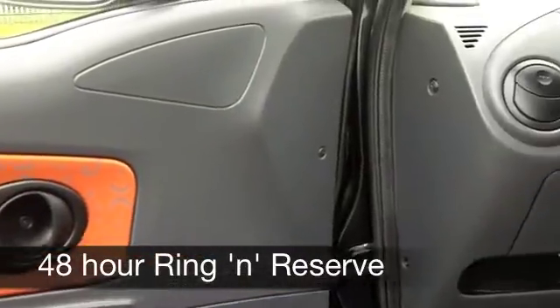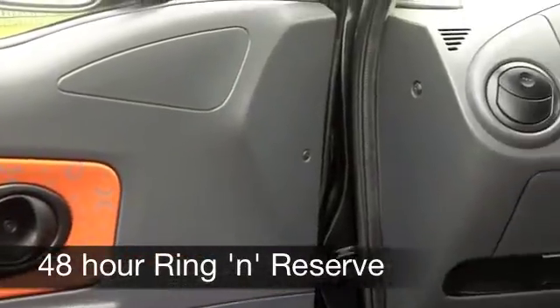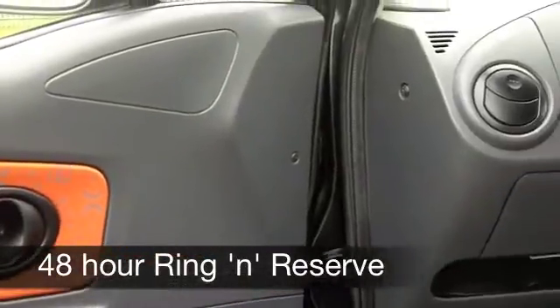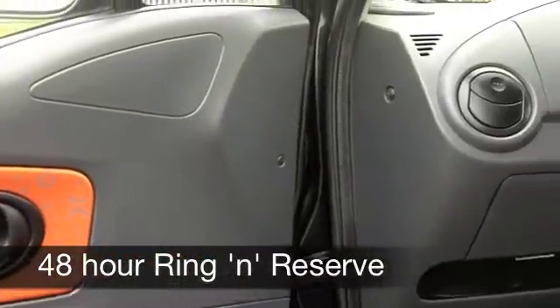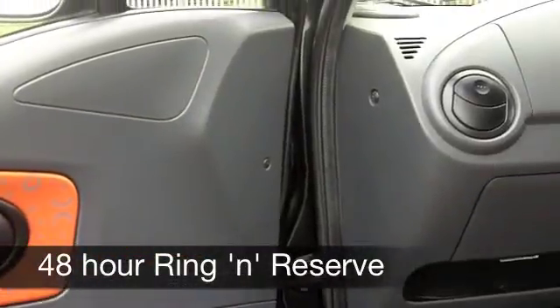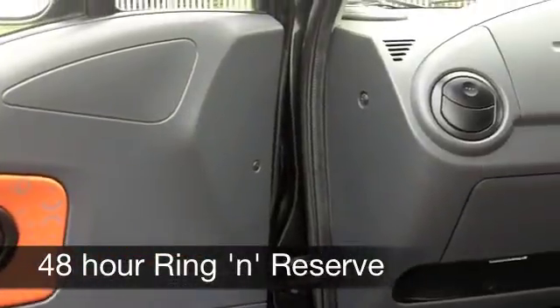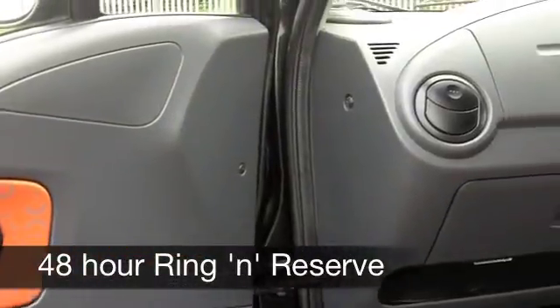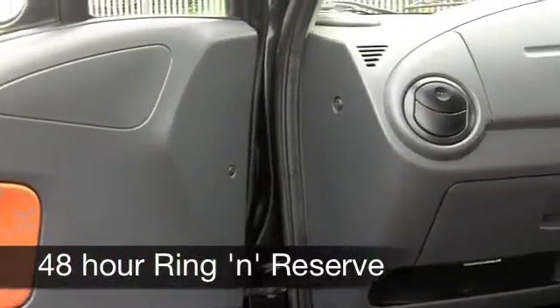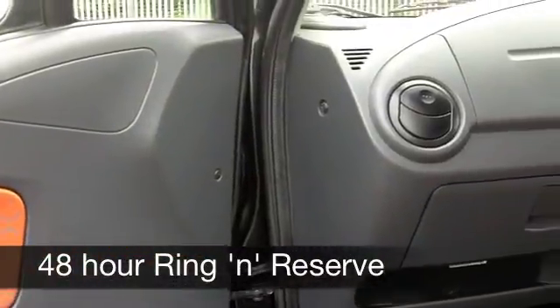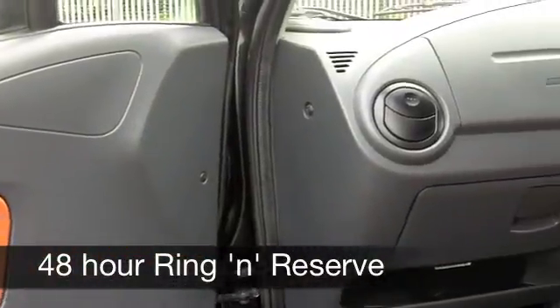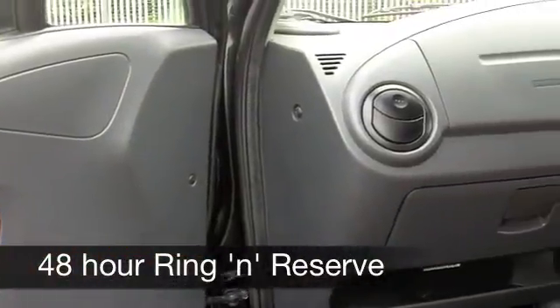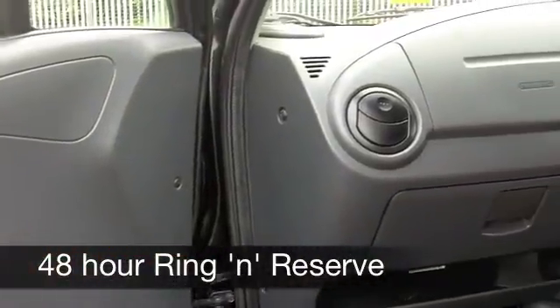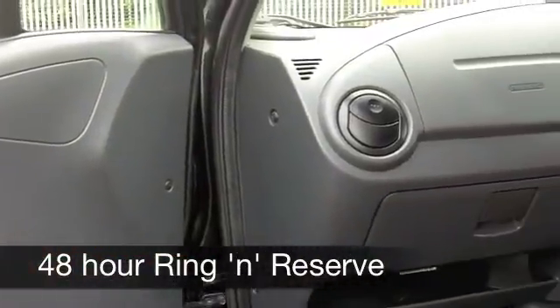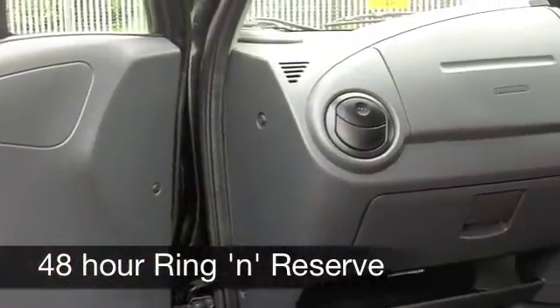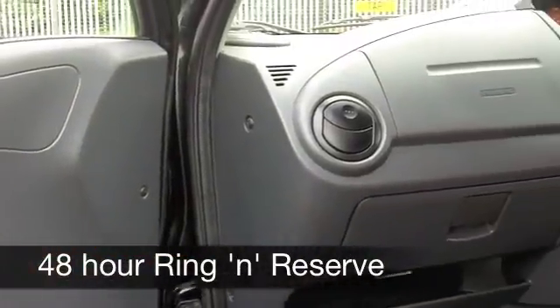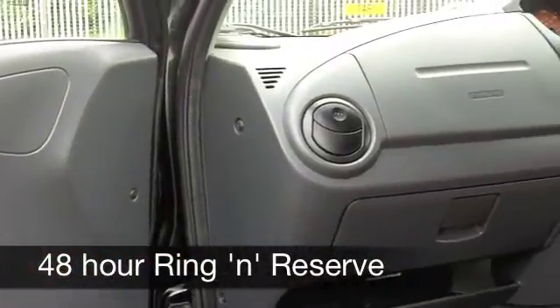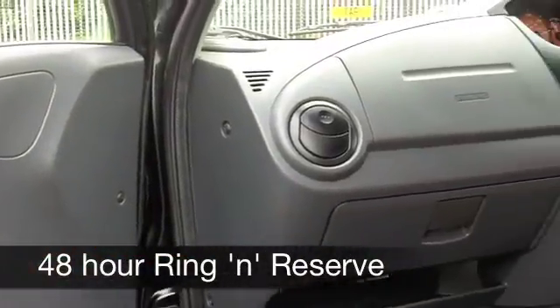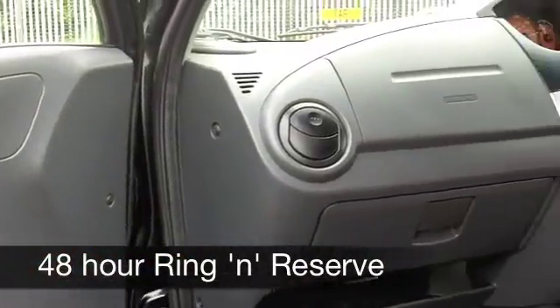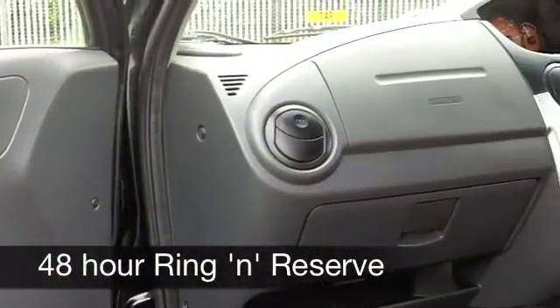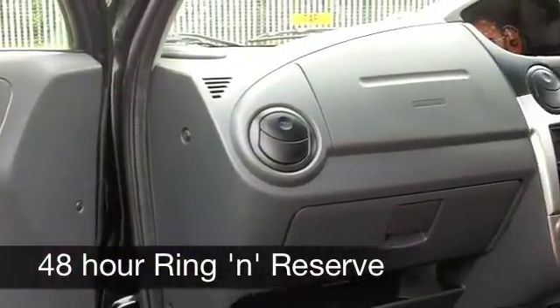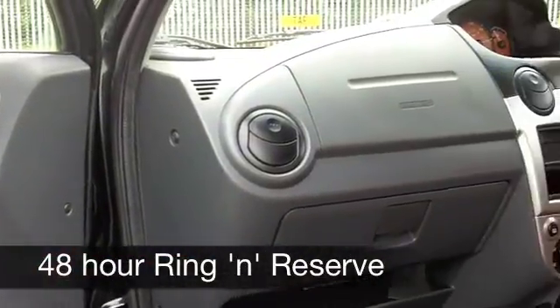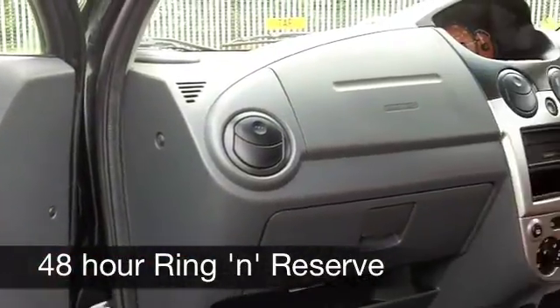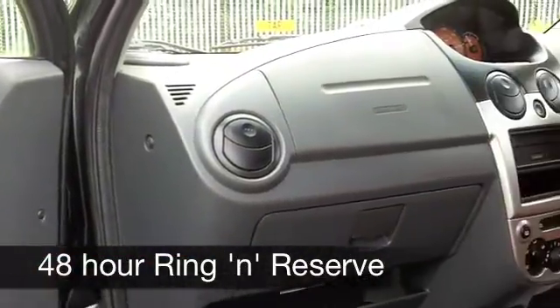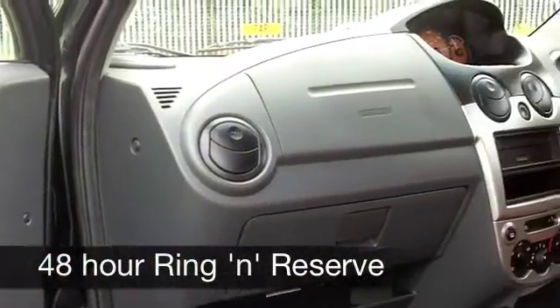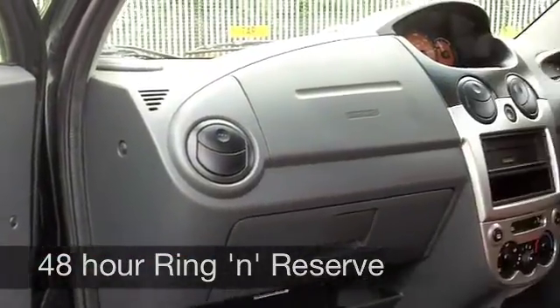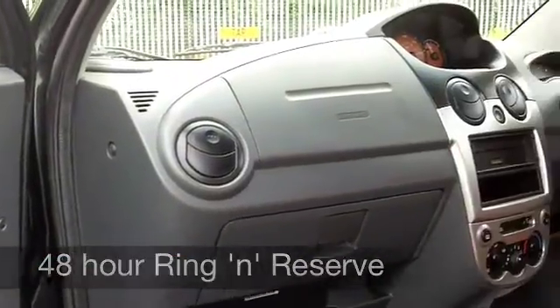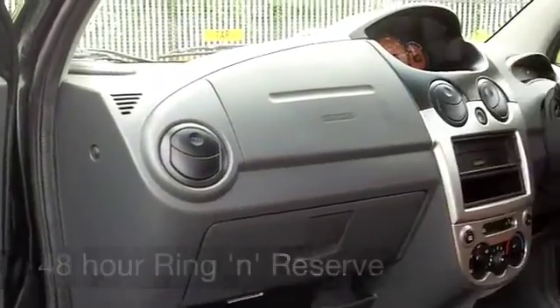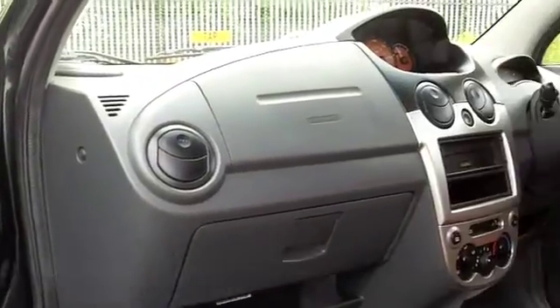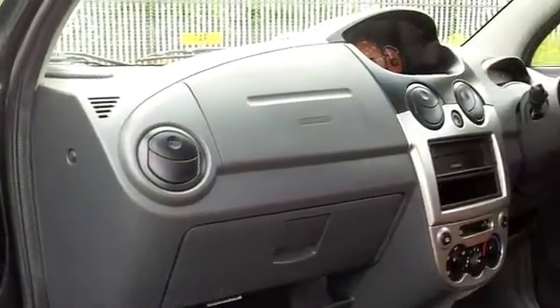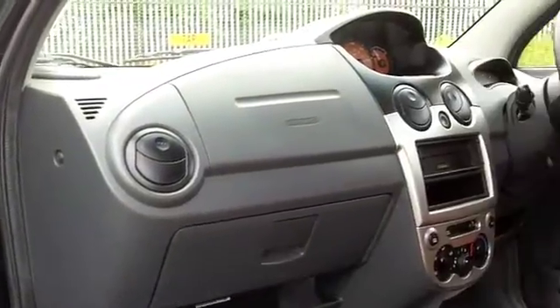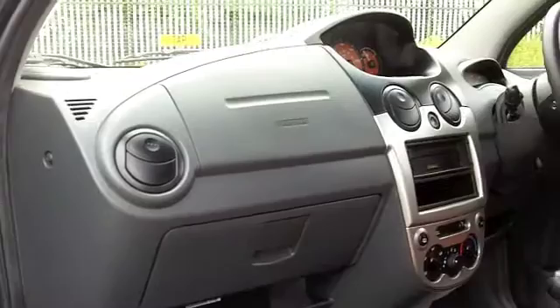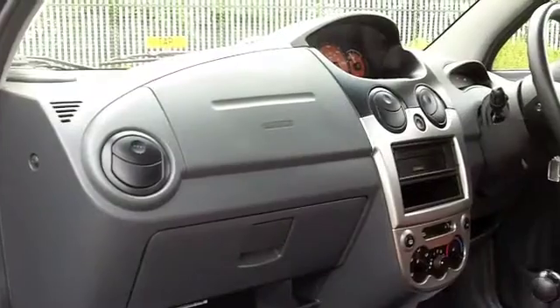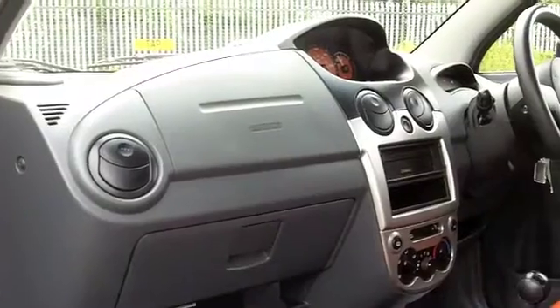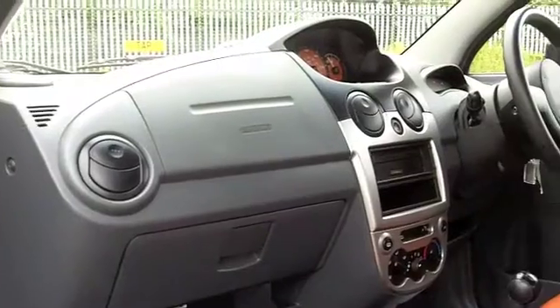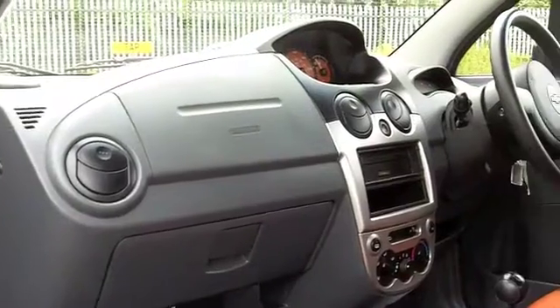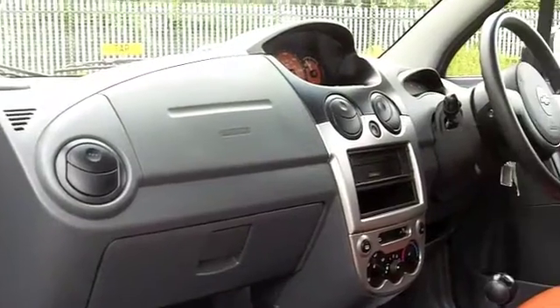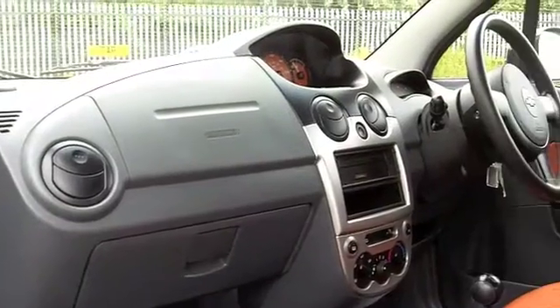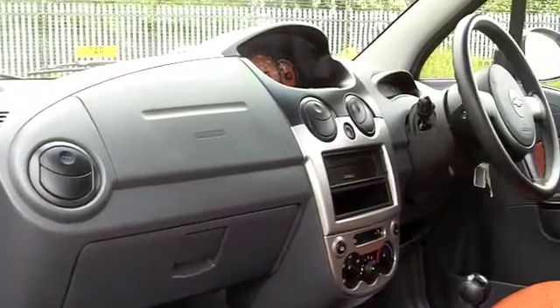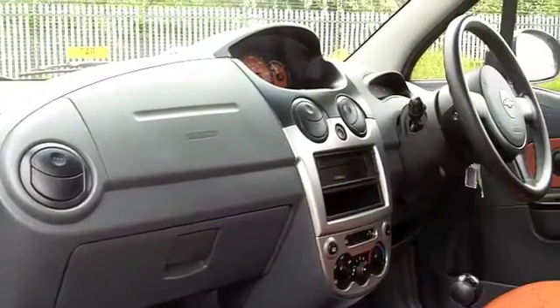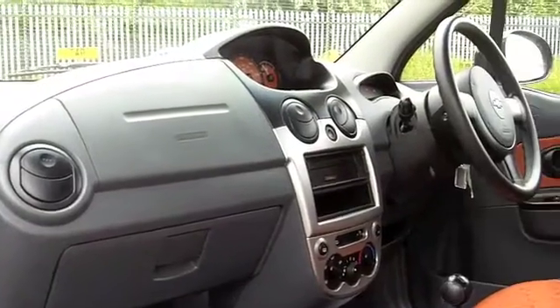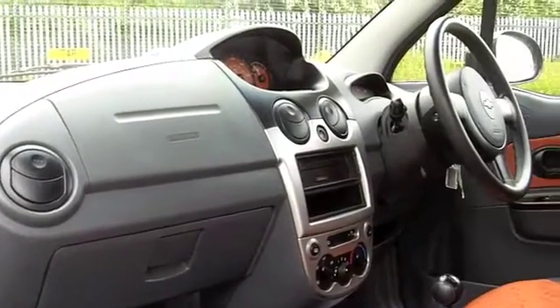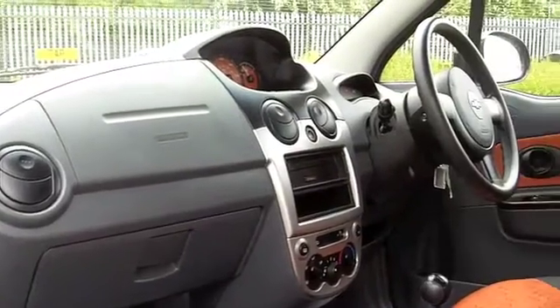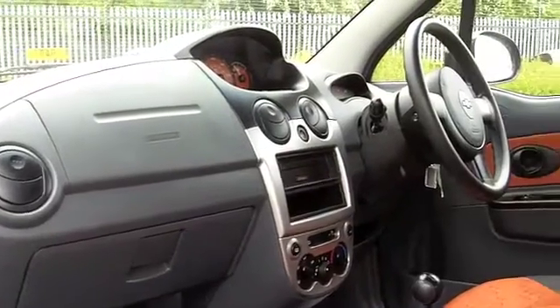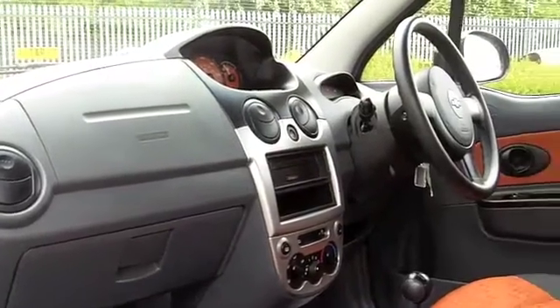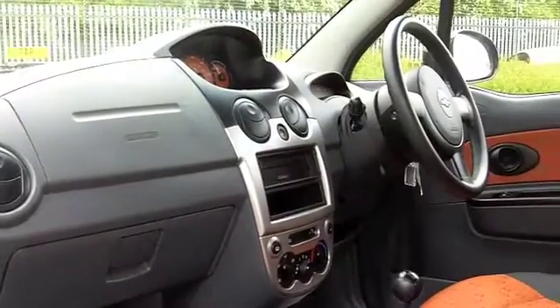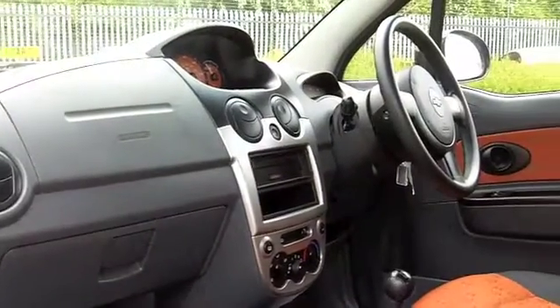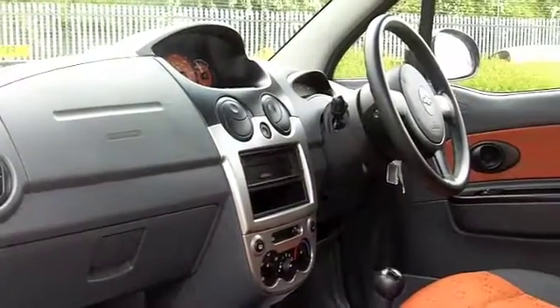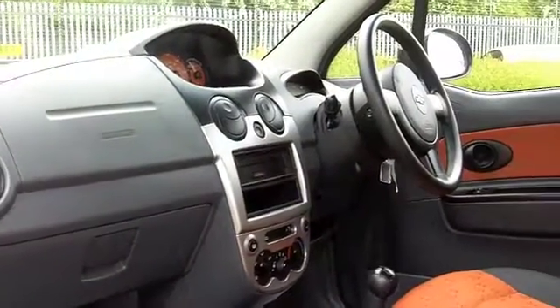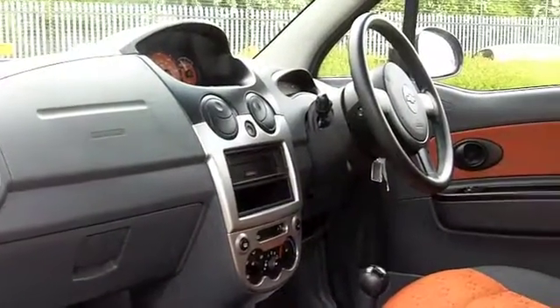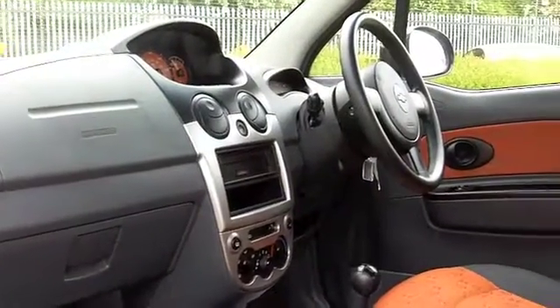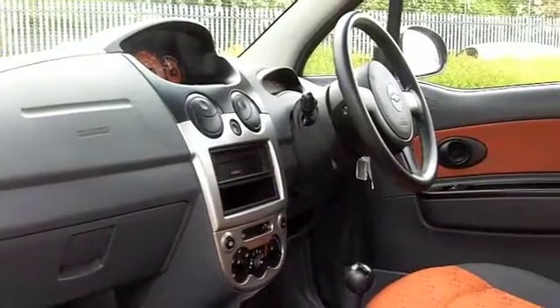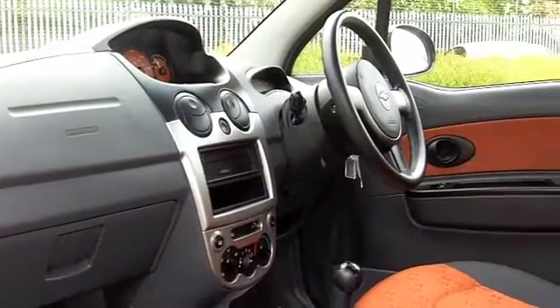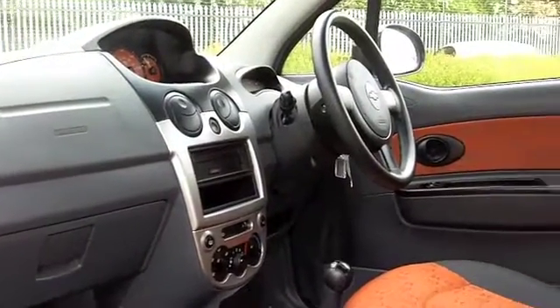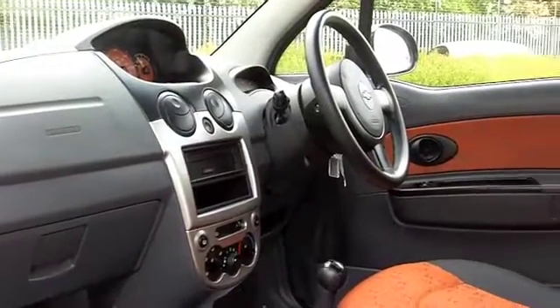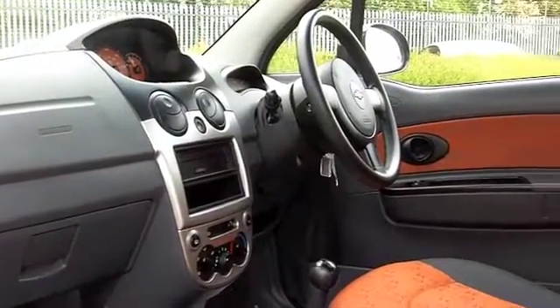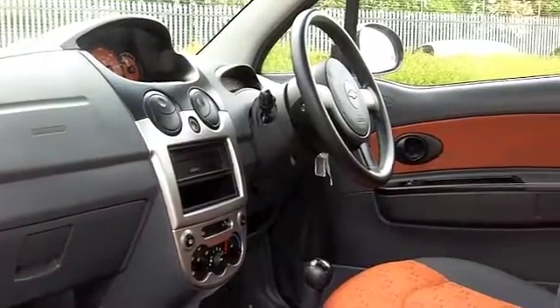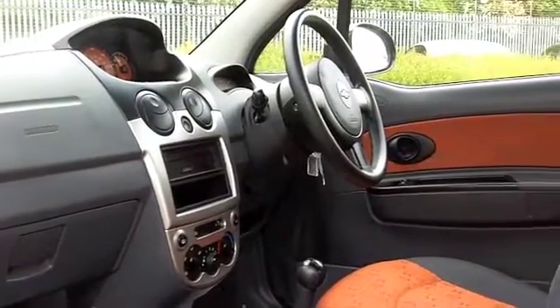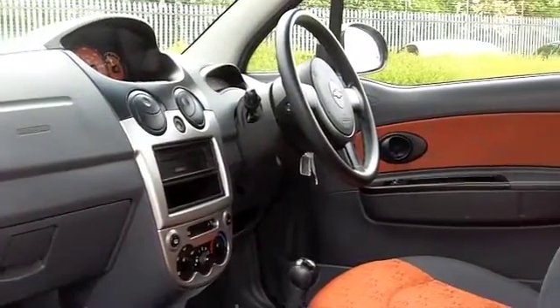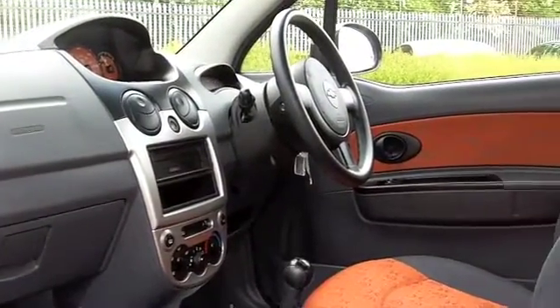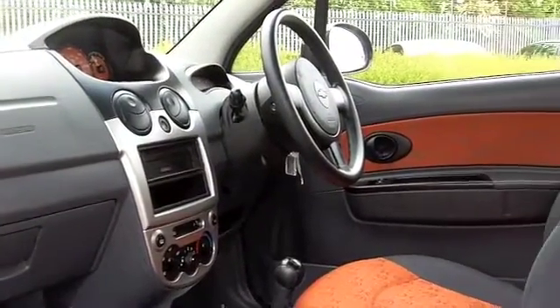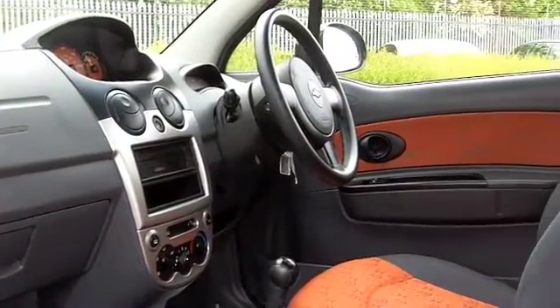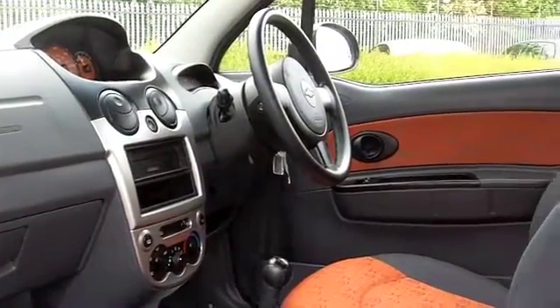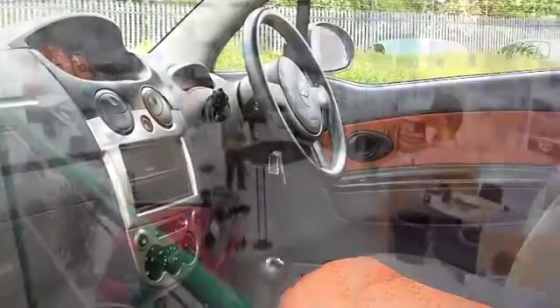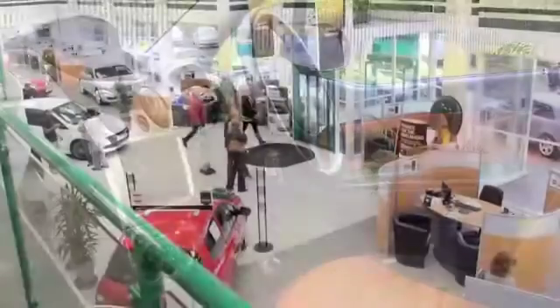On the move you can expect between 50 and 60 miles per gallon, and 12 months road tax is £120. Not bad at all.